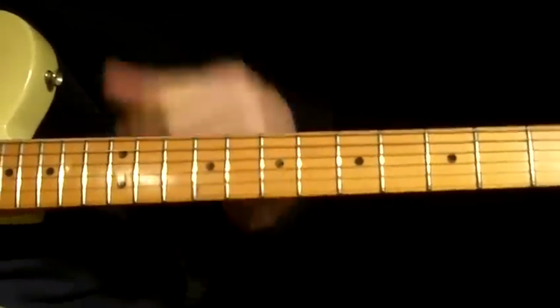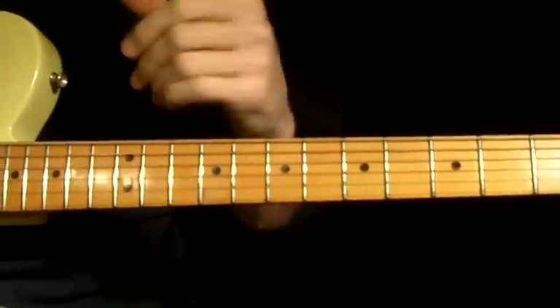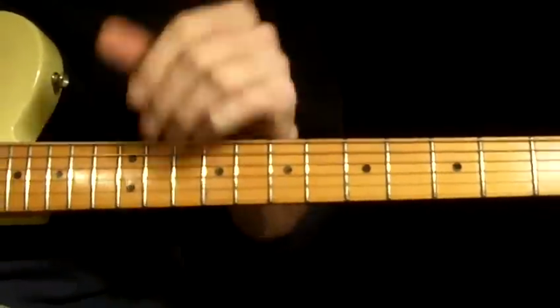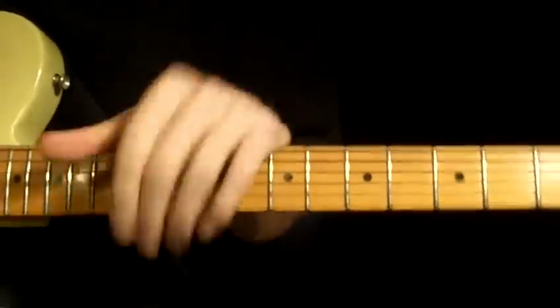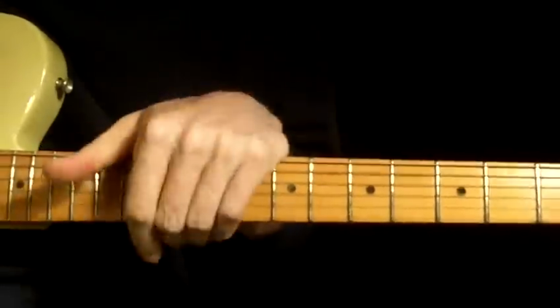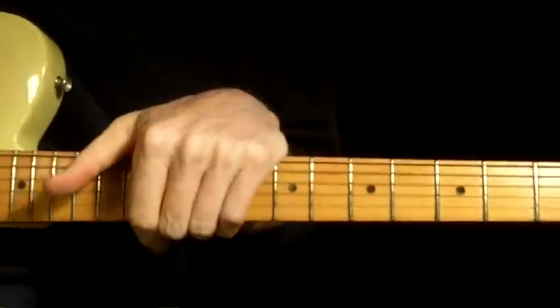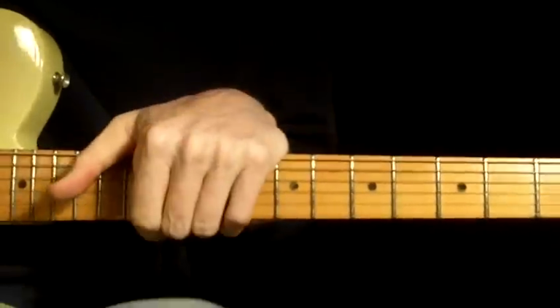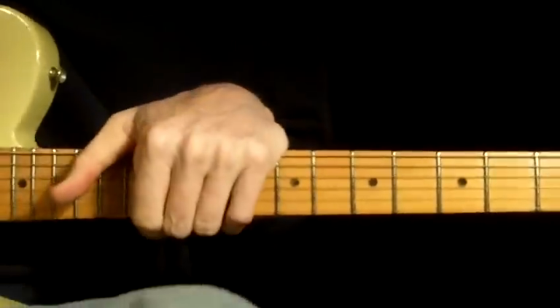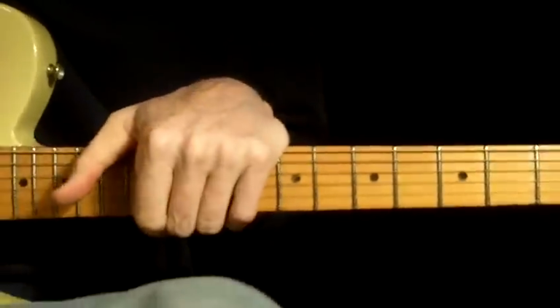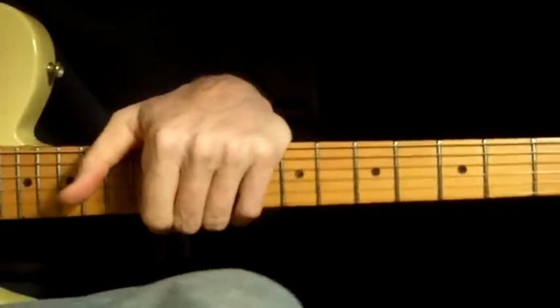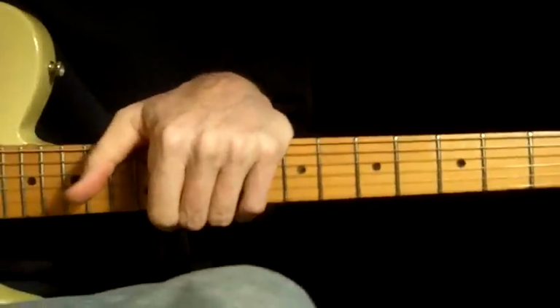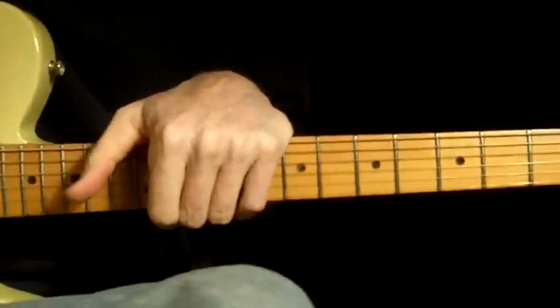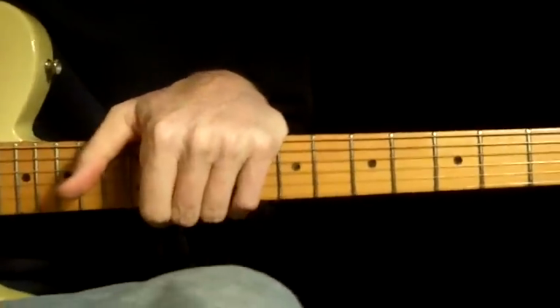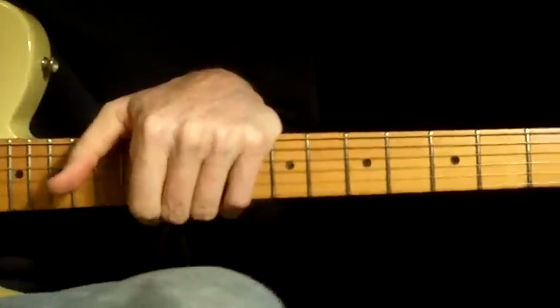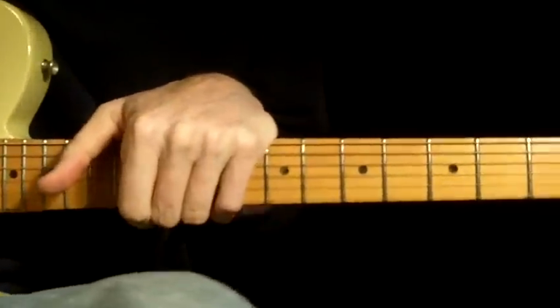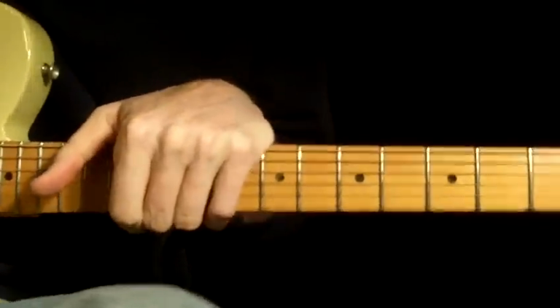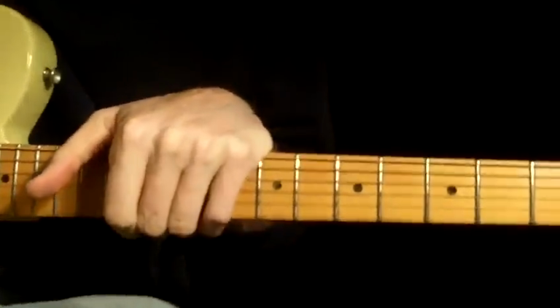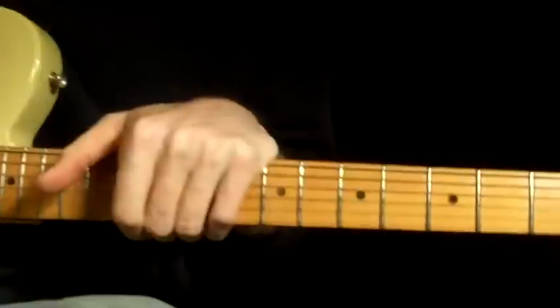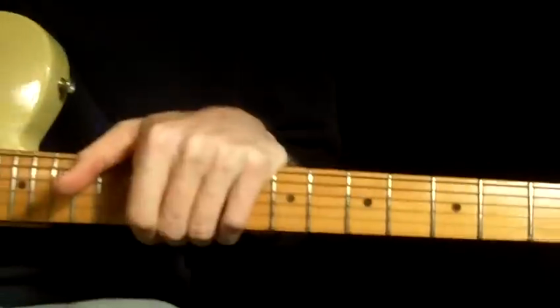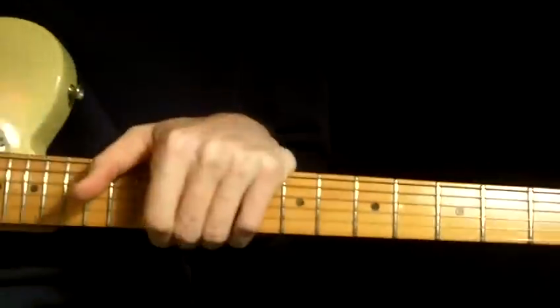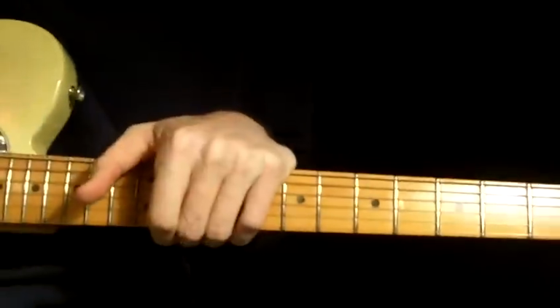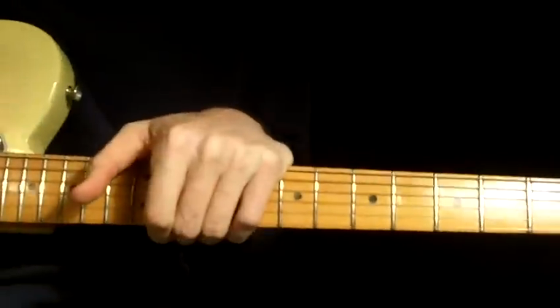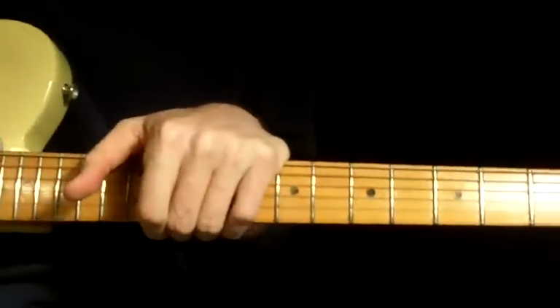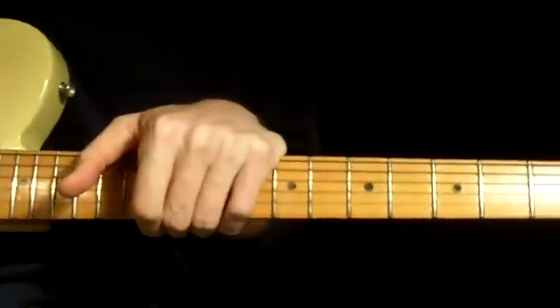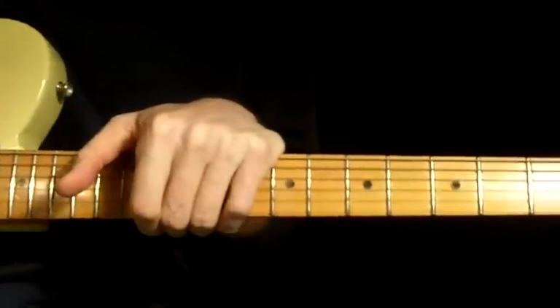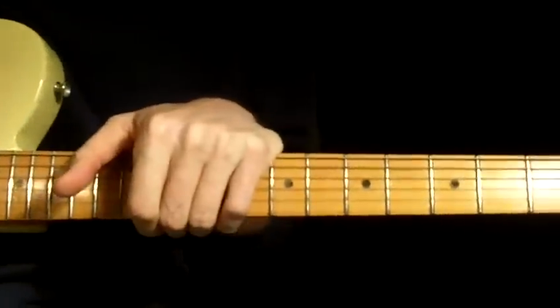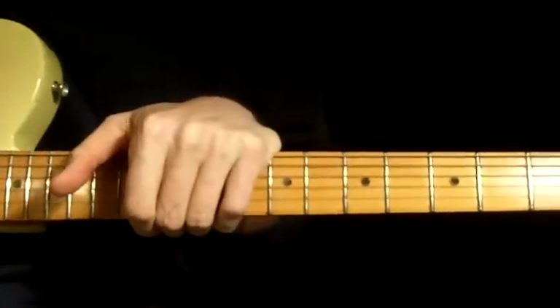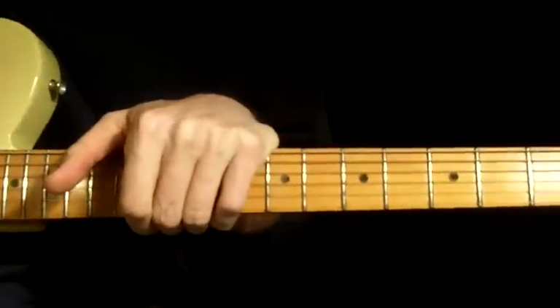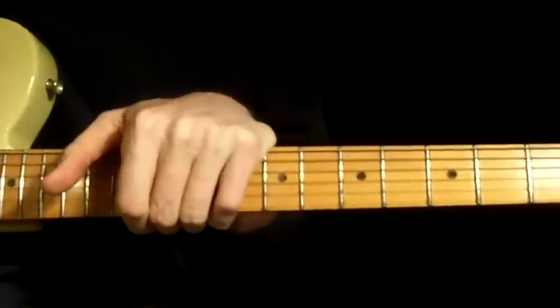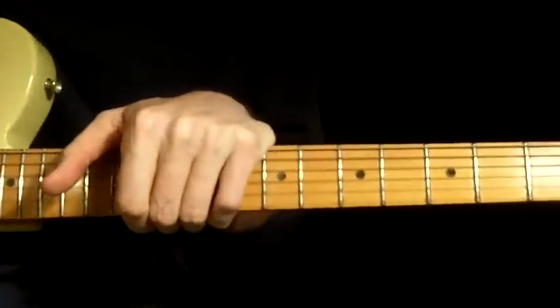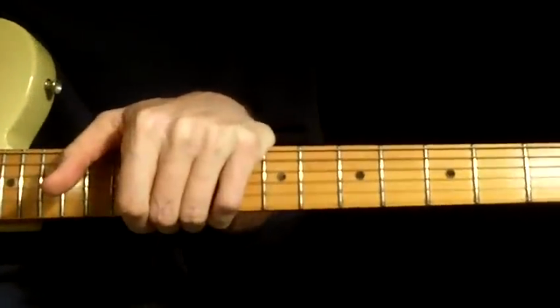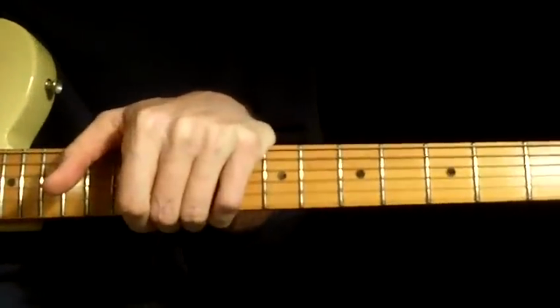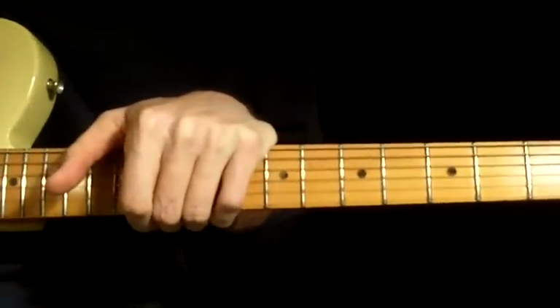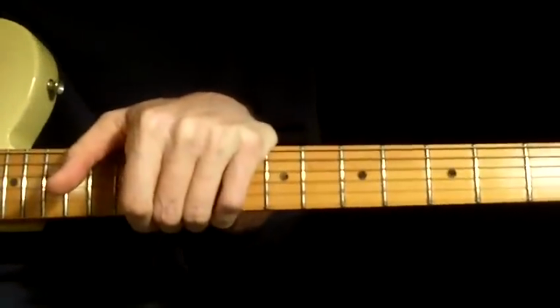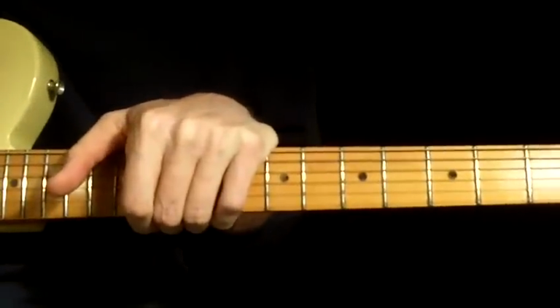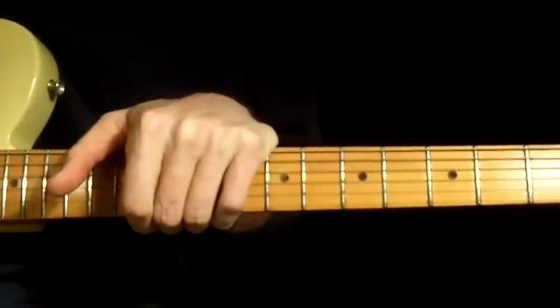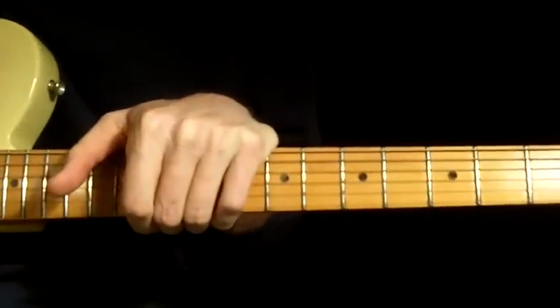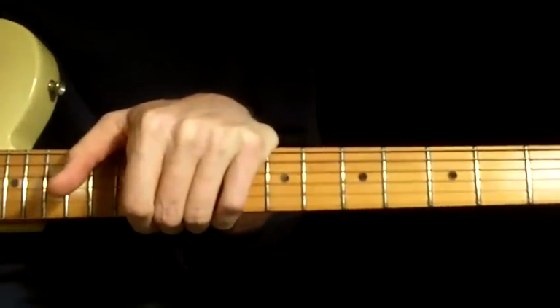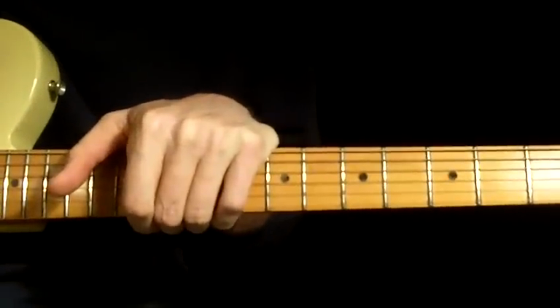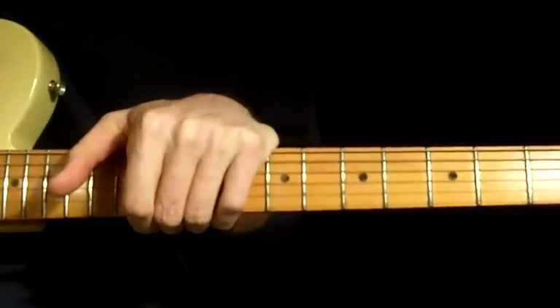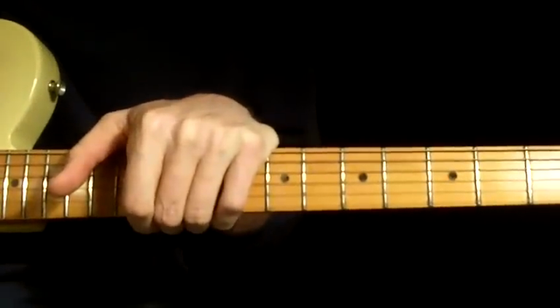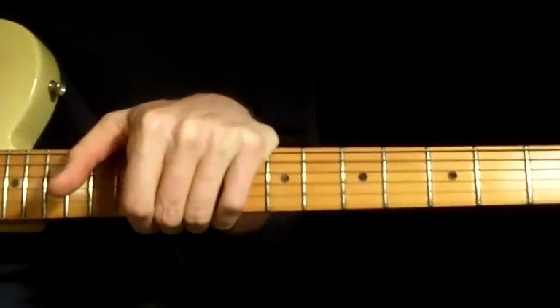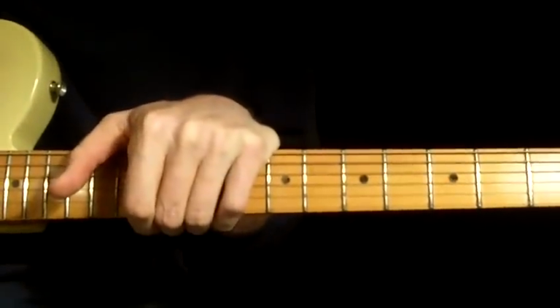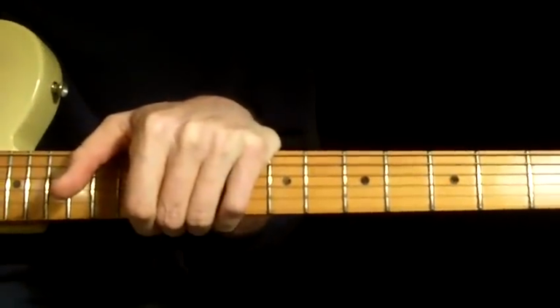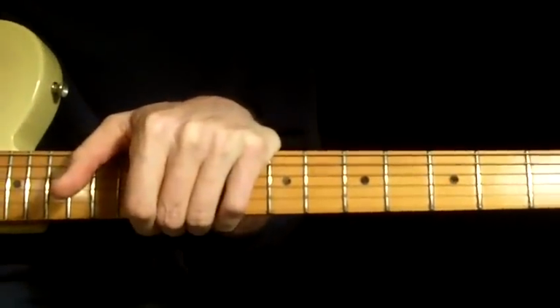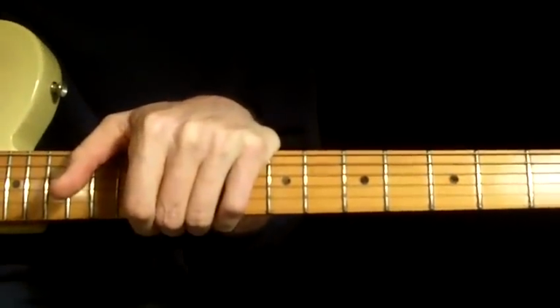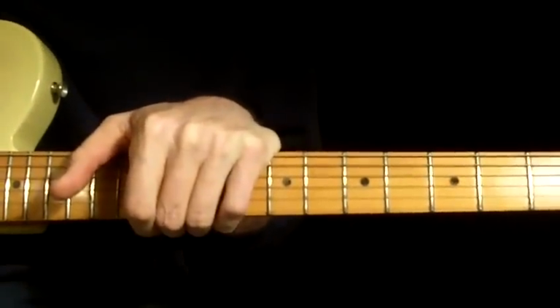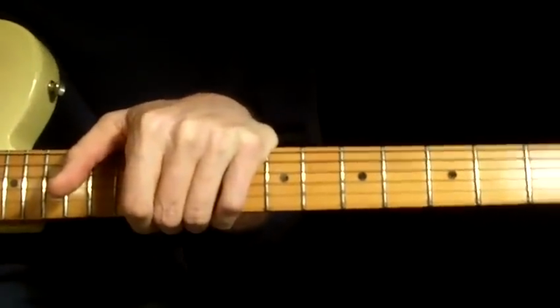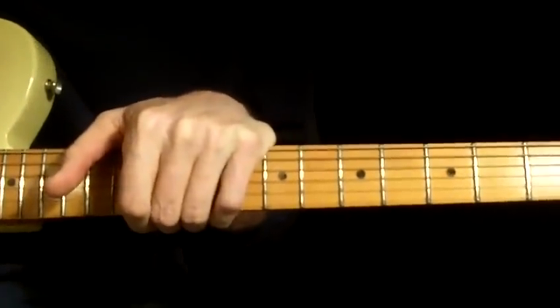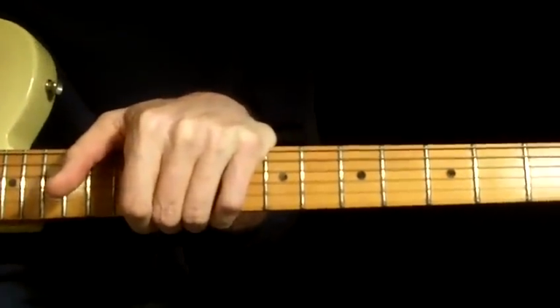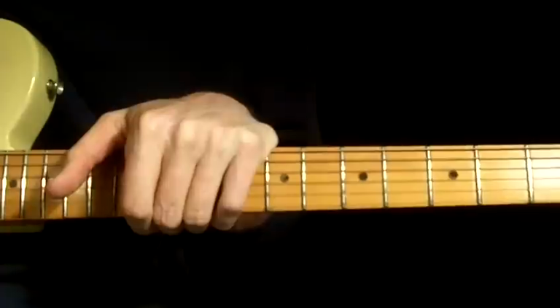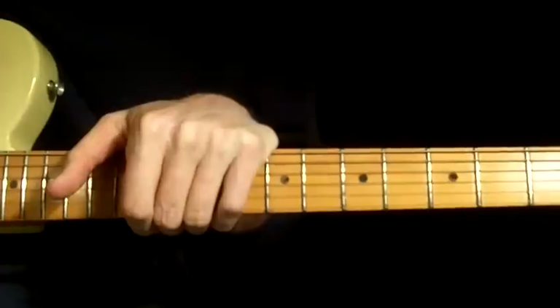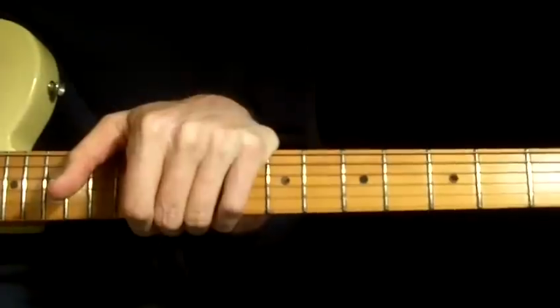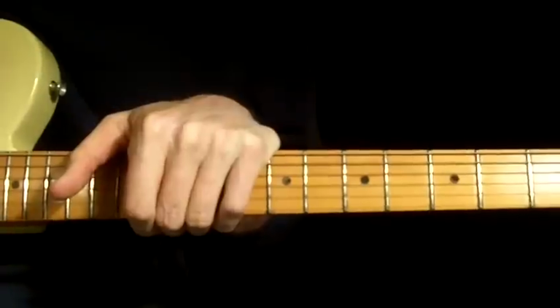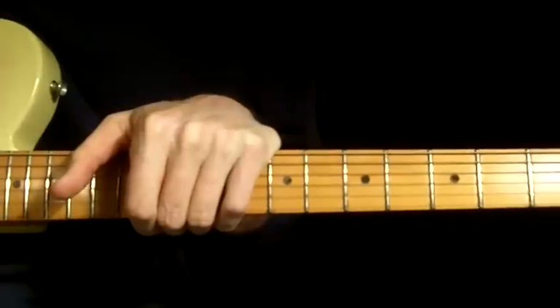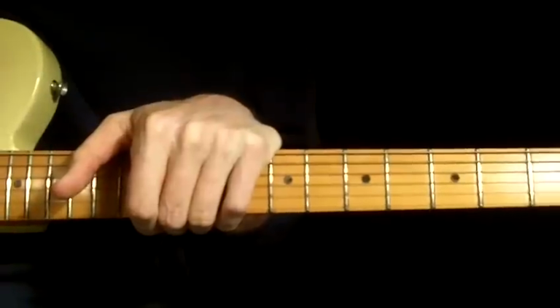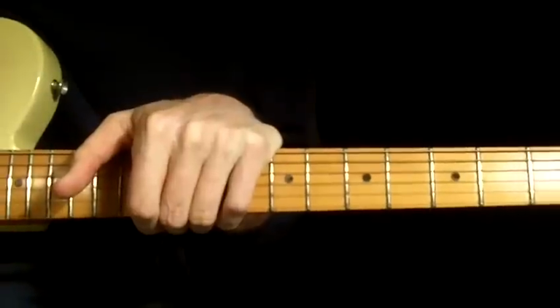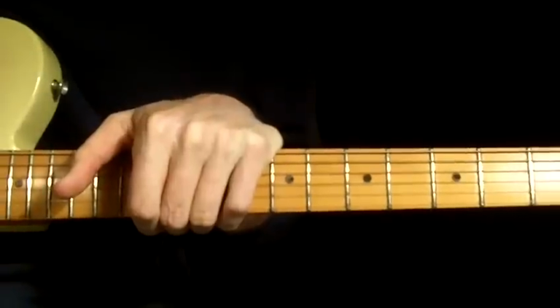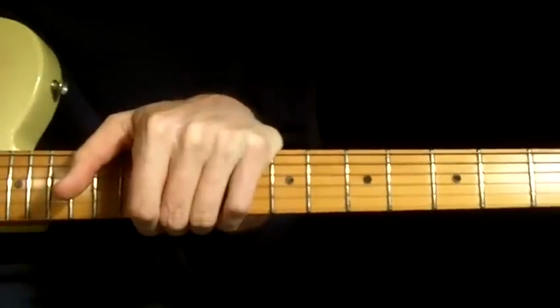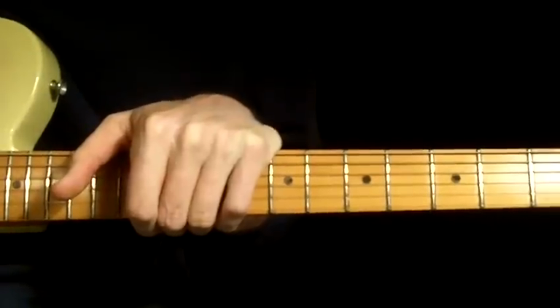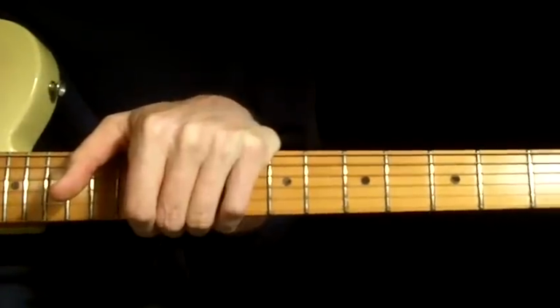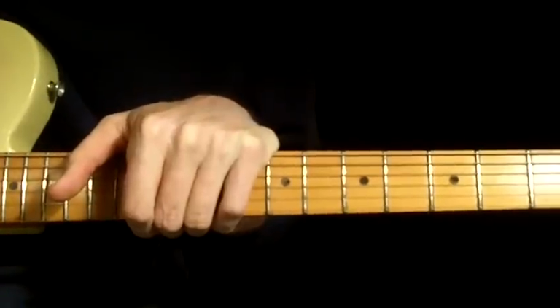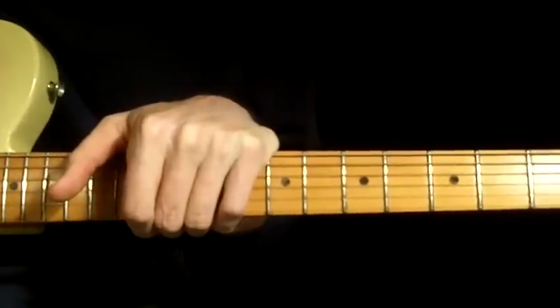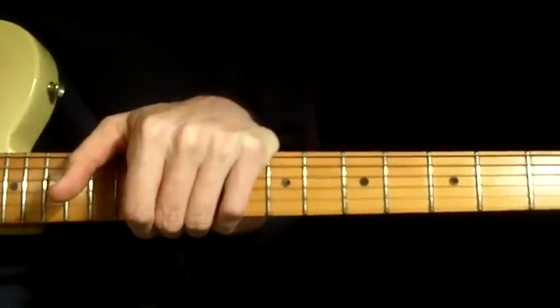Amaze your friends. Learn those licks, and then when you jam along with yourself or somebody playing Beast of Burden, you know, you could use them.